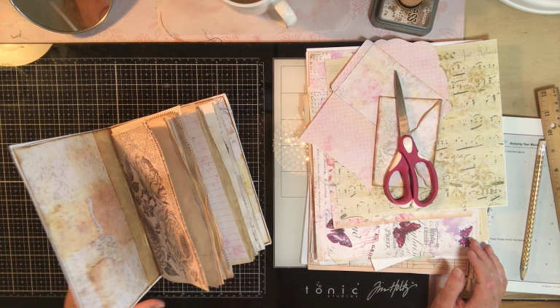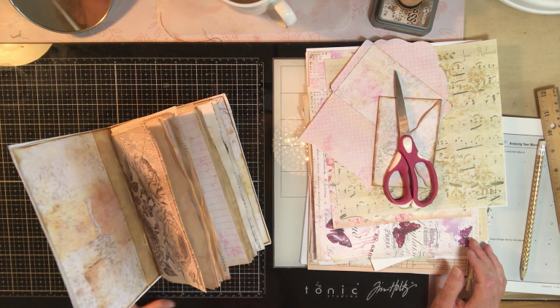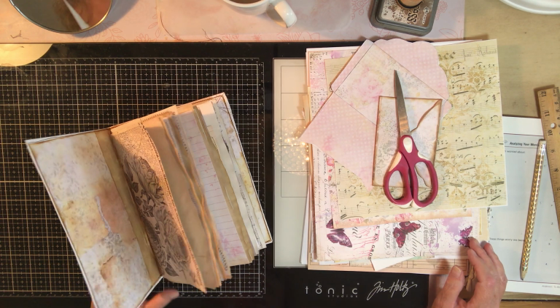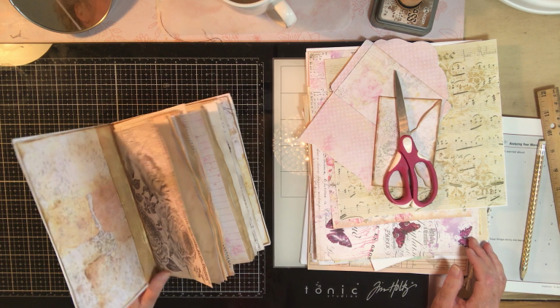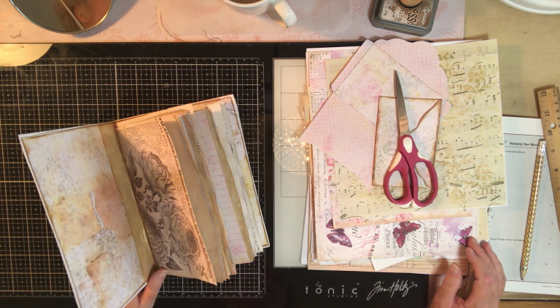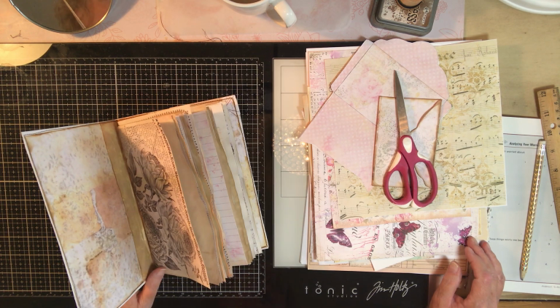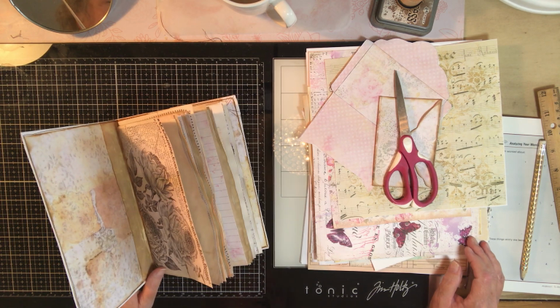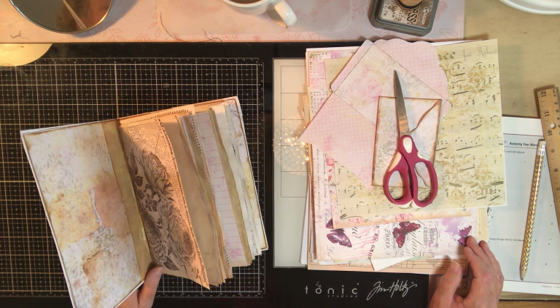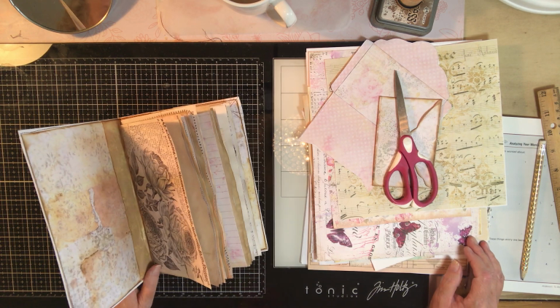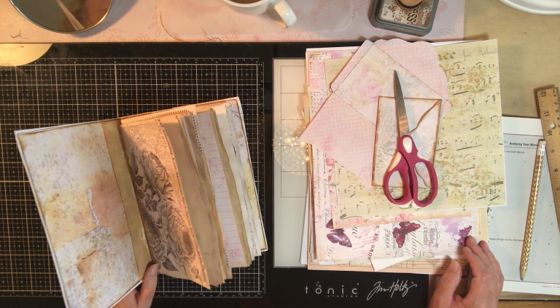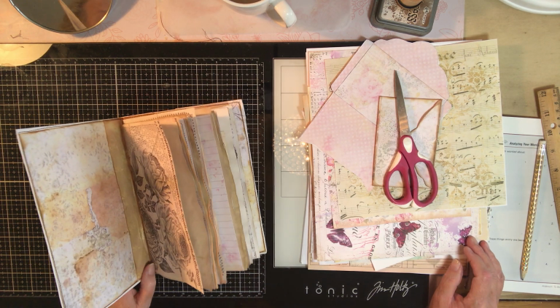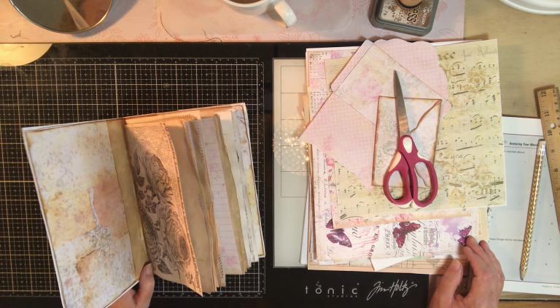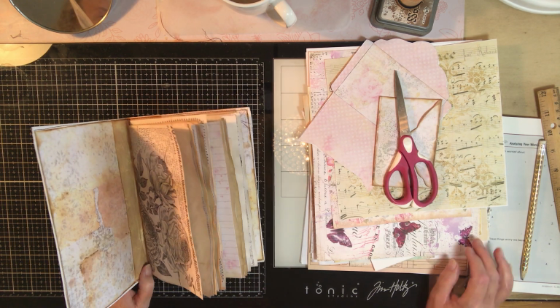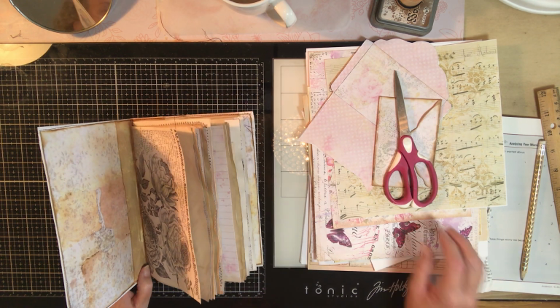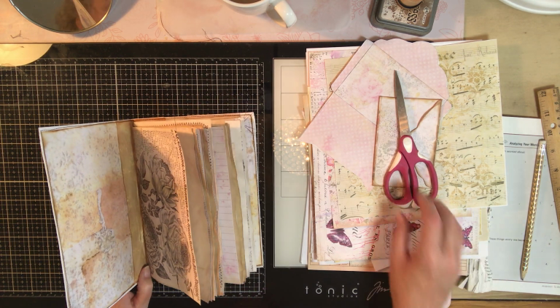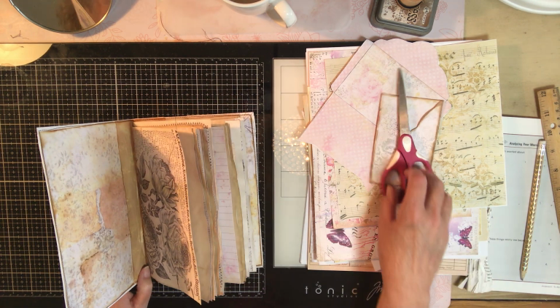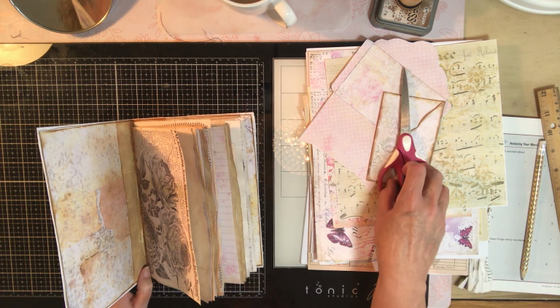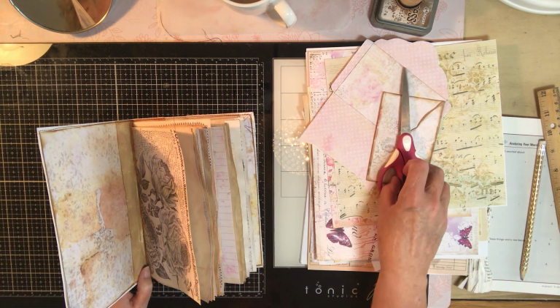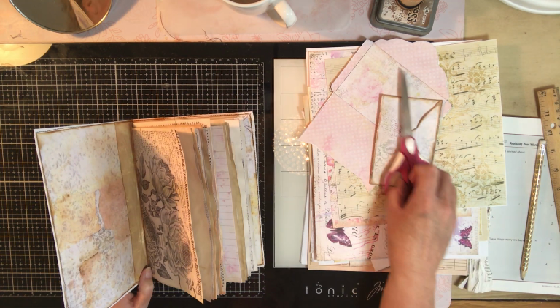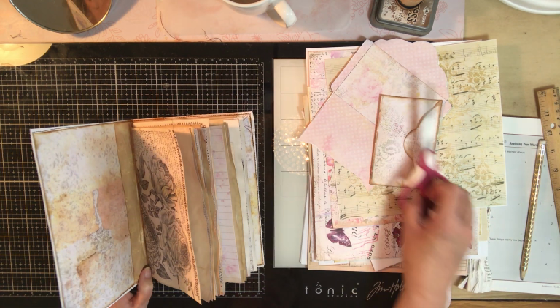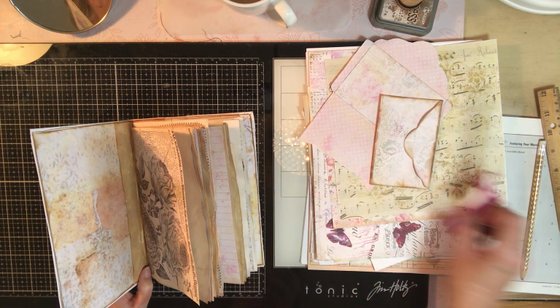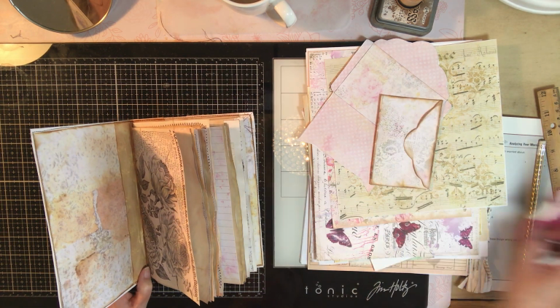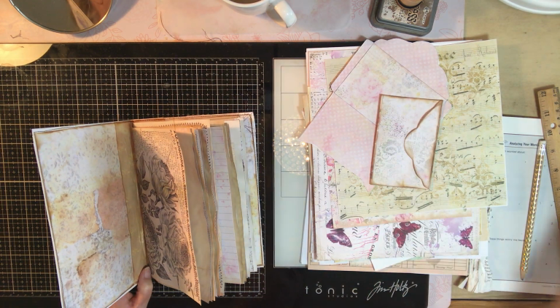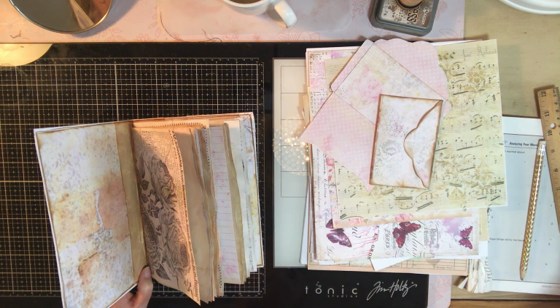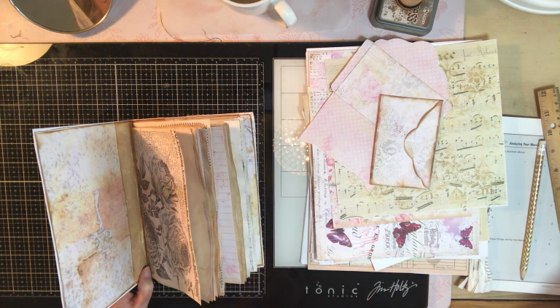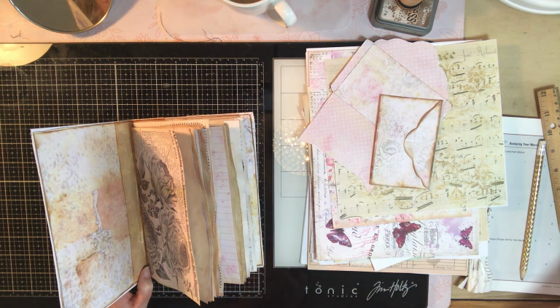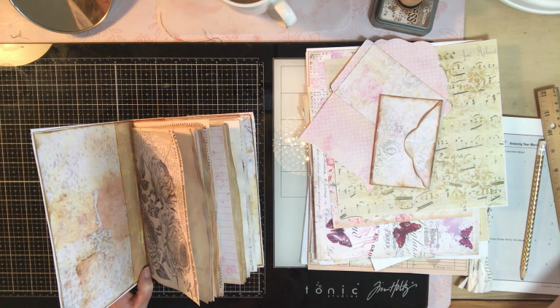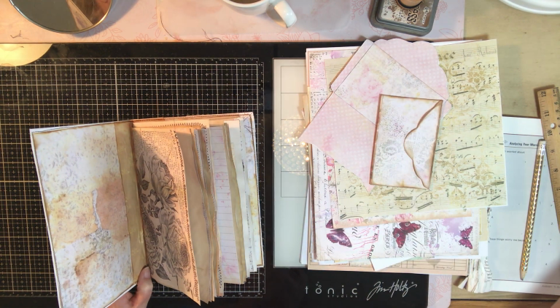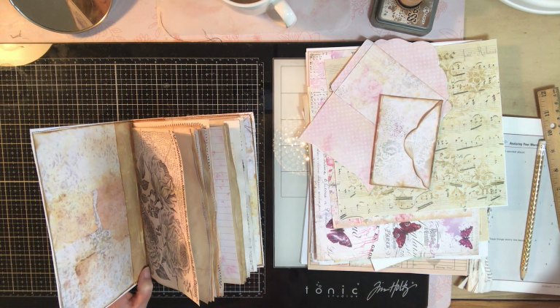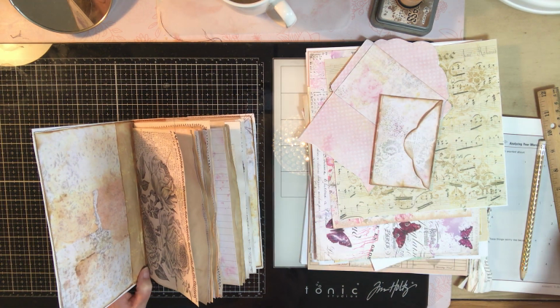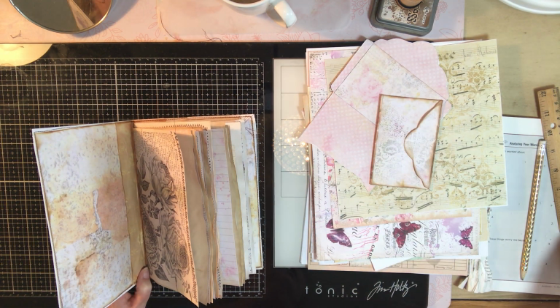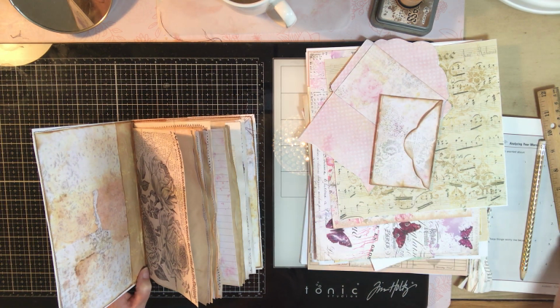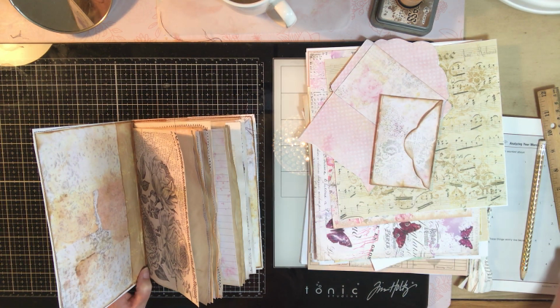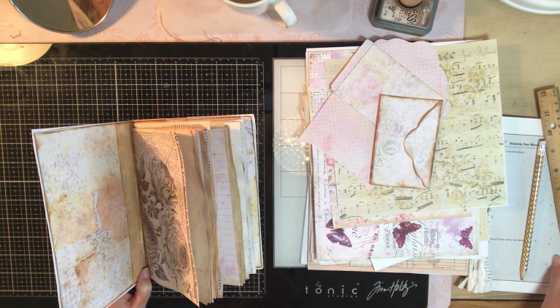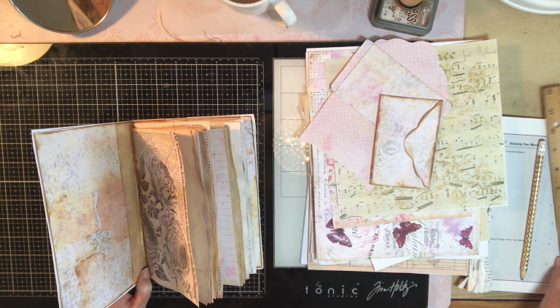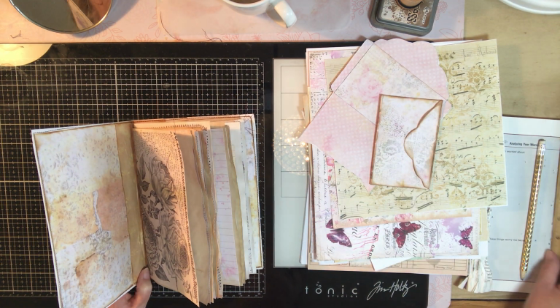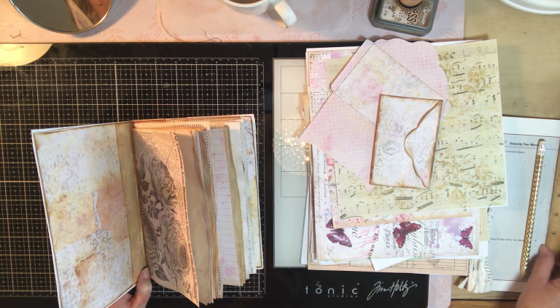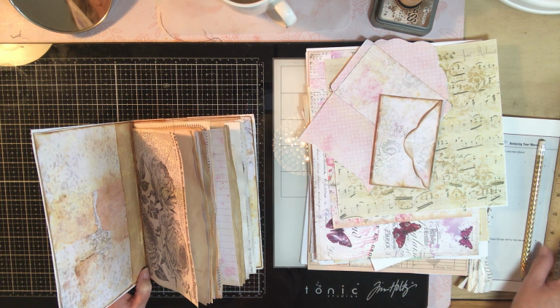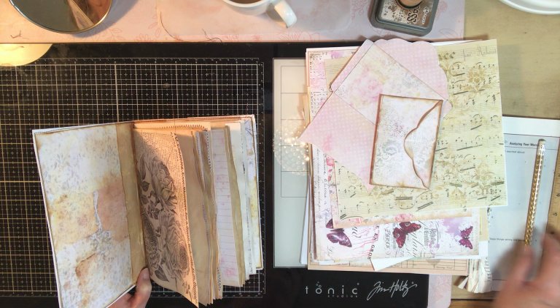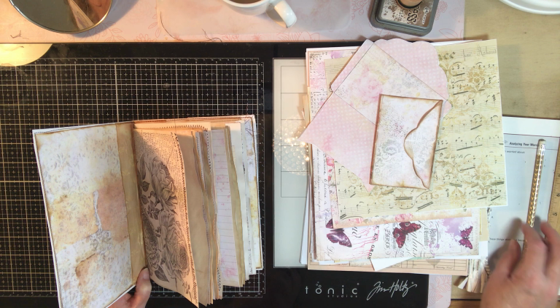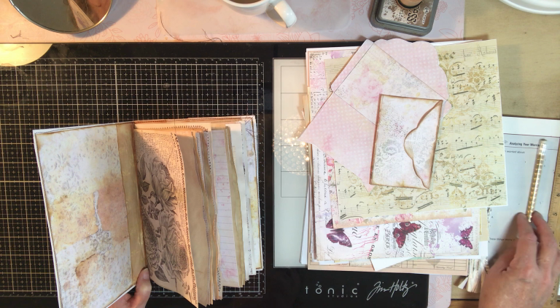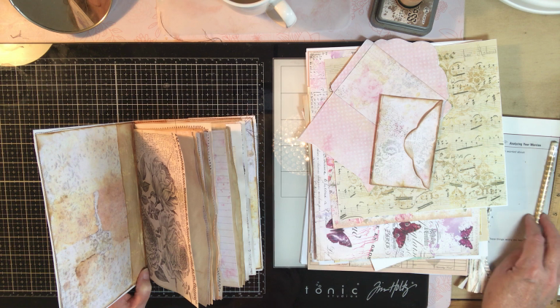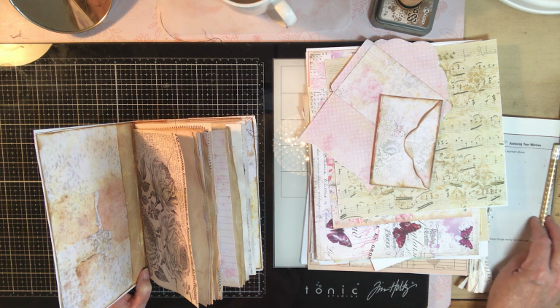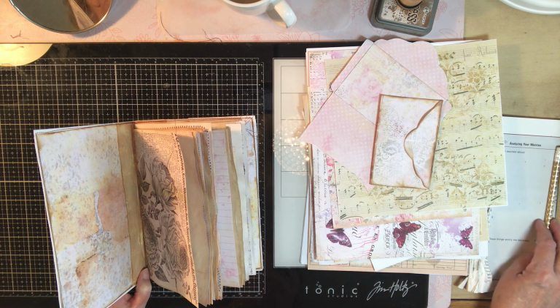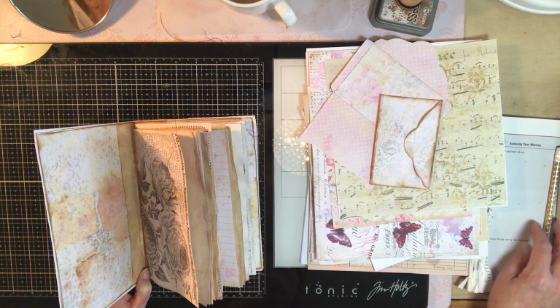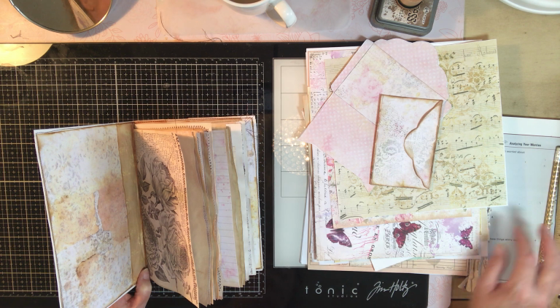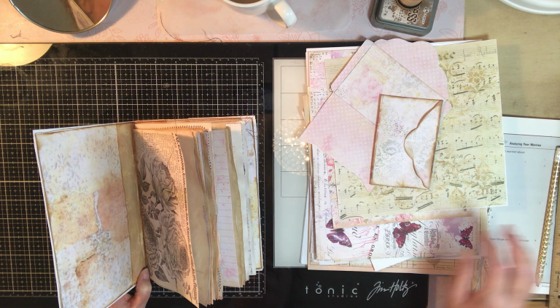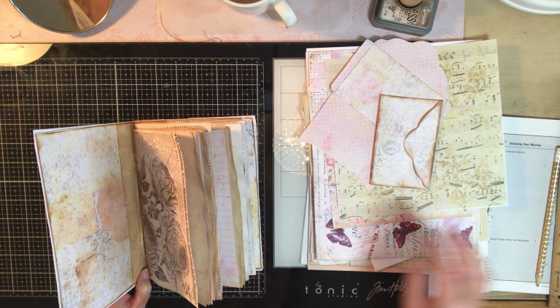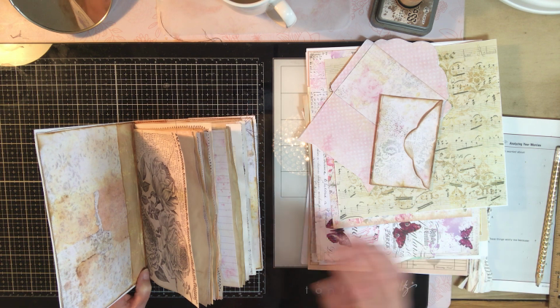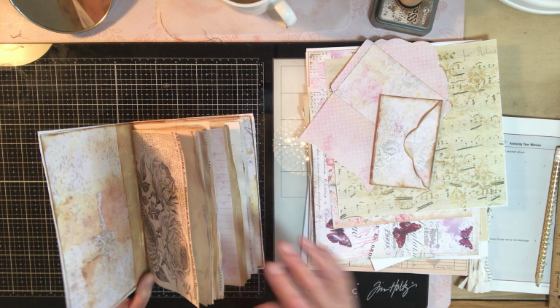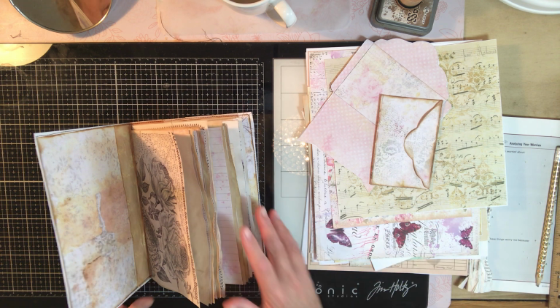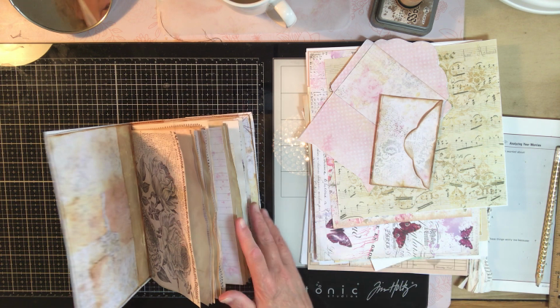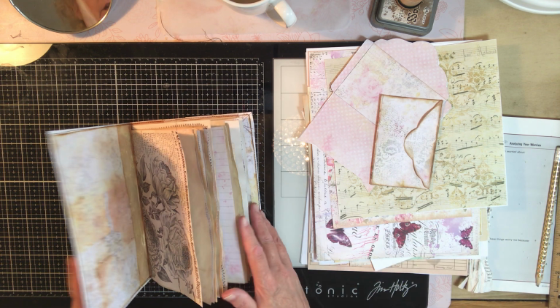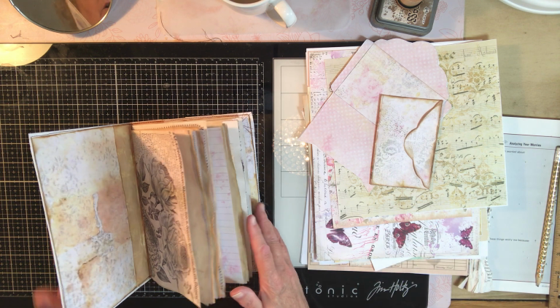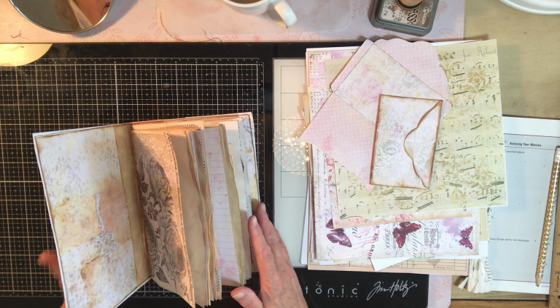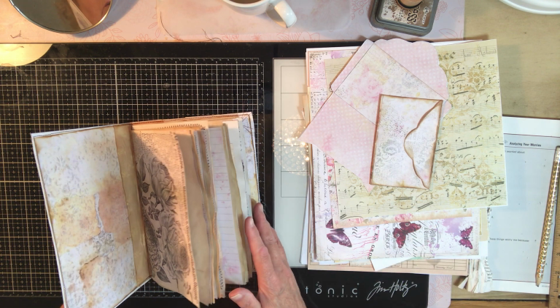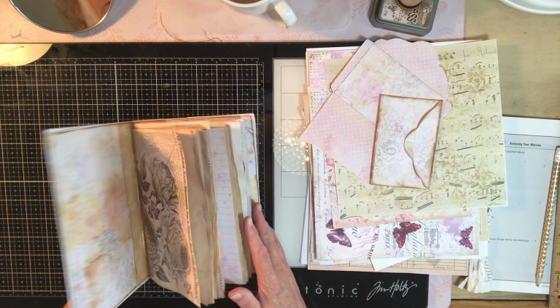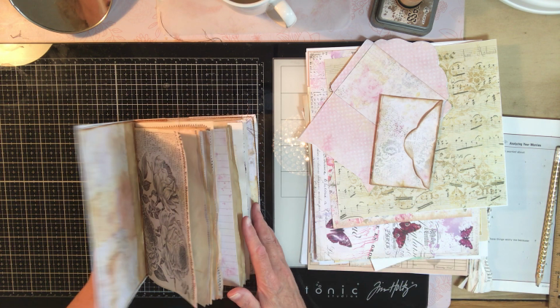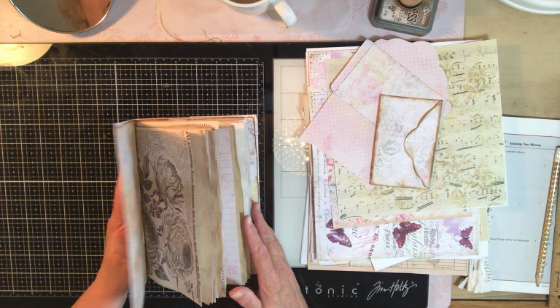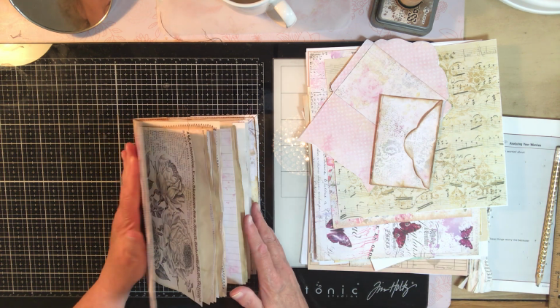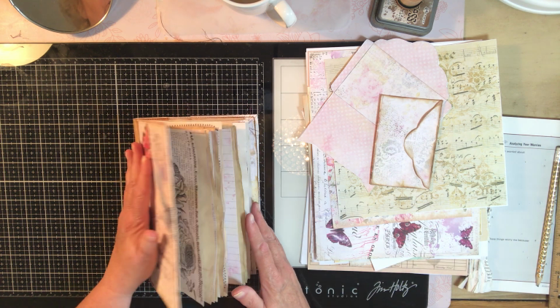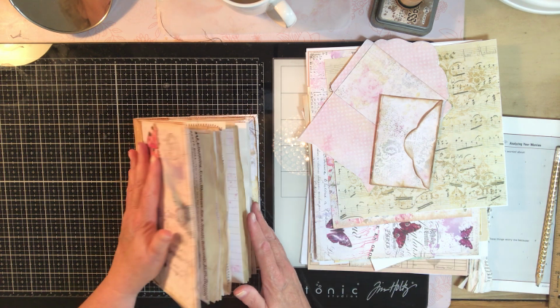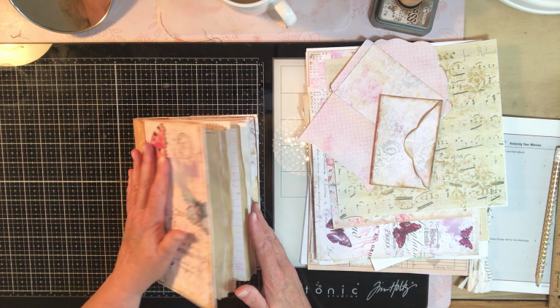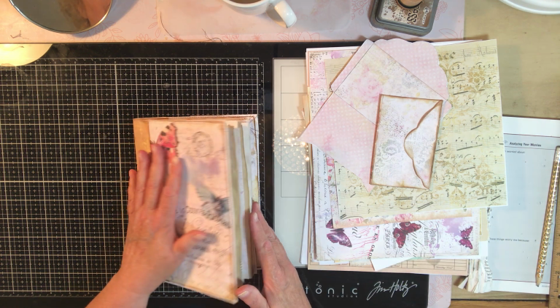Hi everybody, it's Carol with Free Spirit Arts. This is video three.